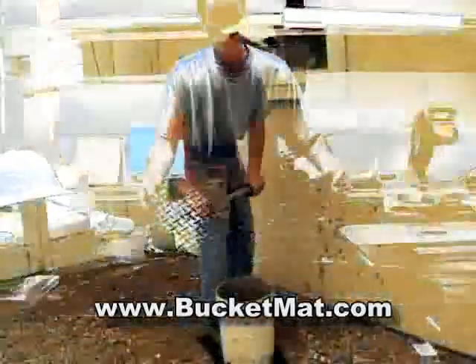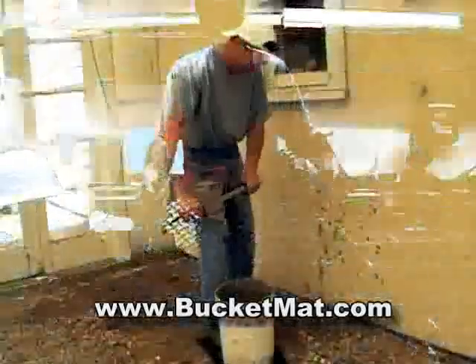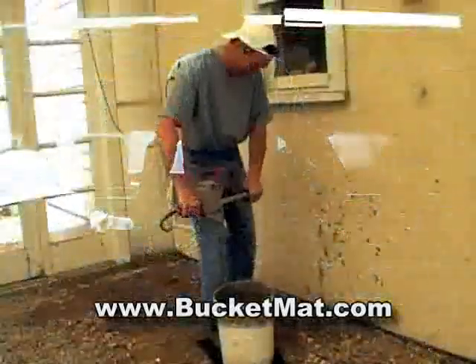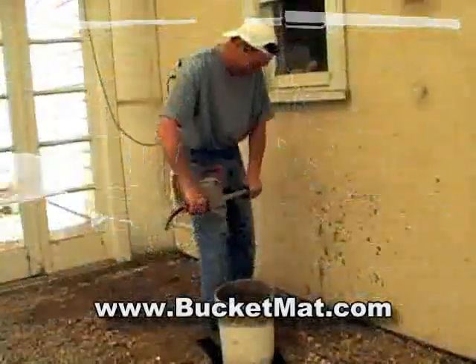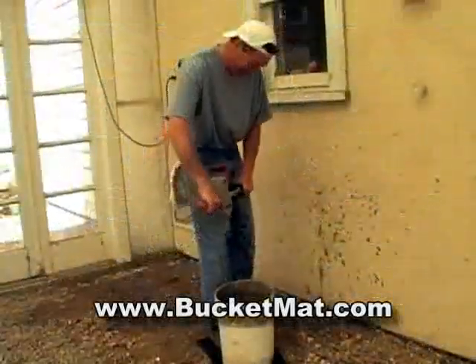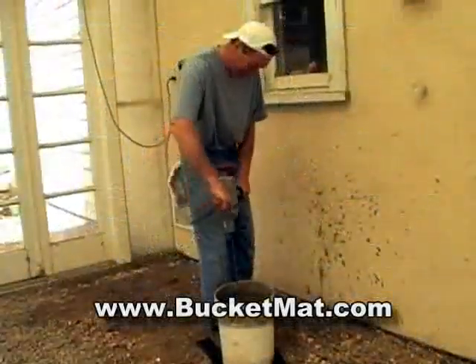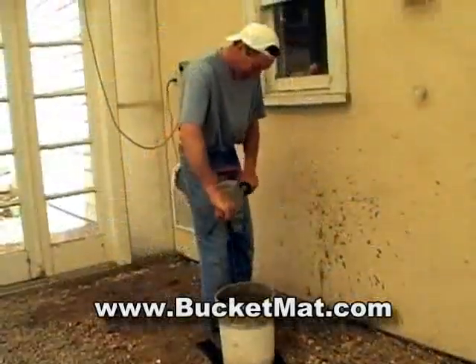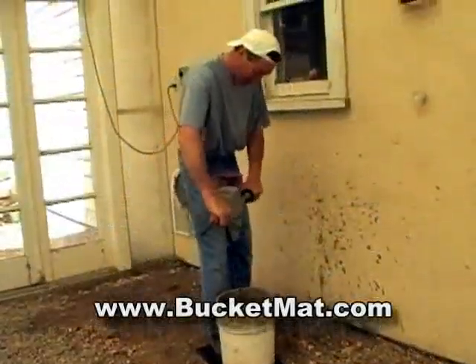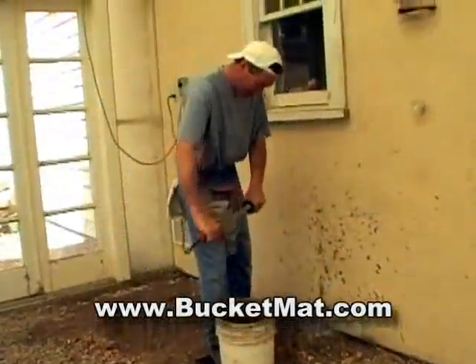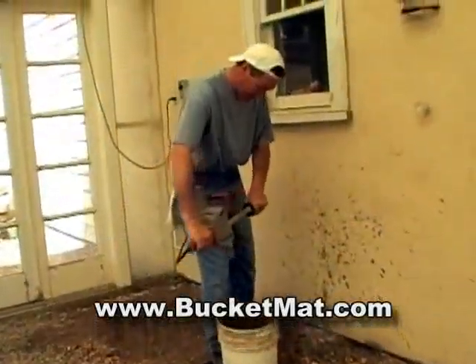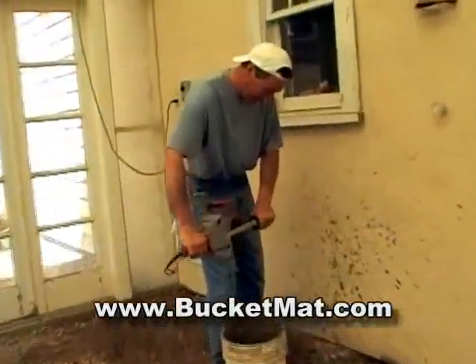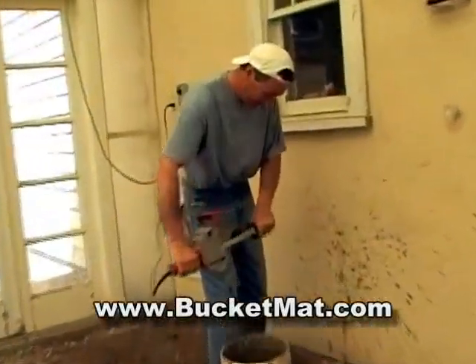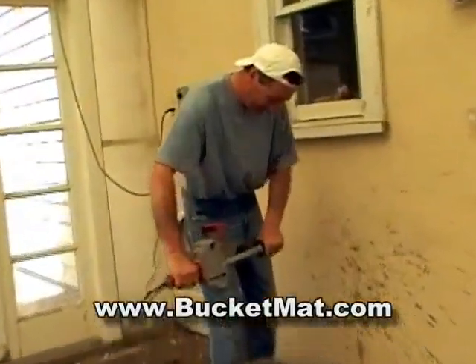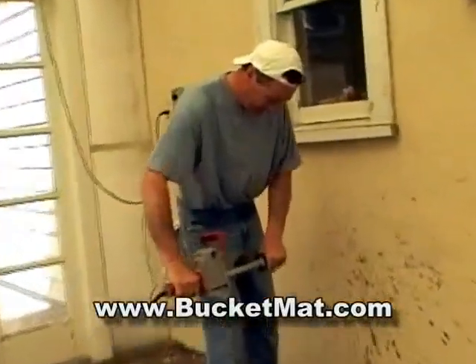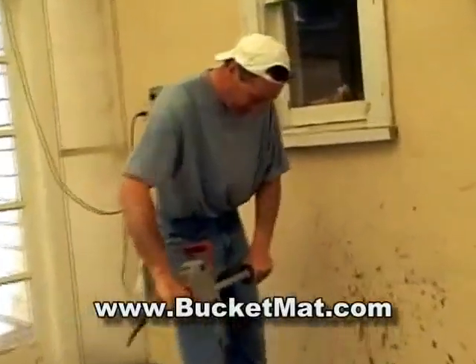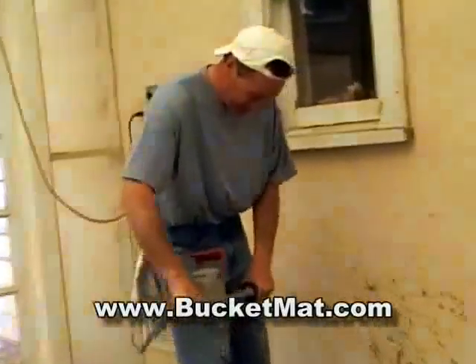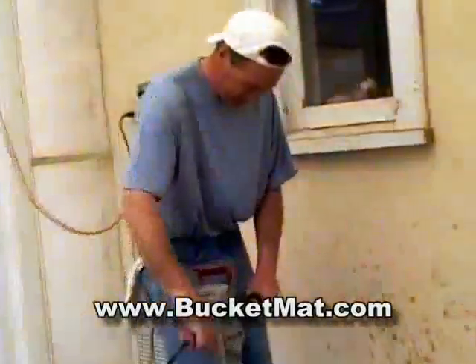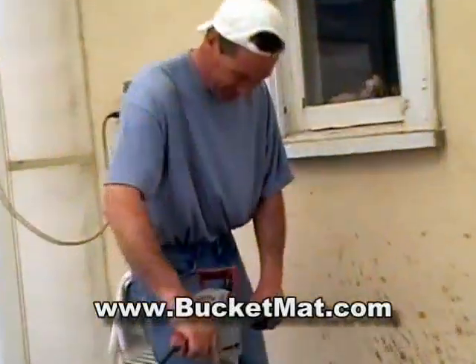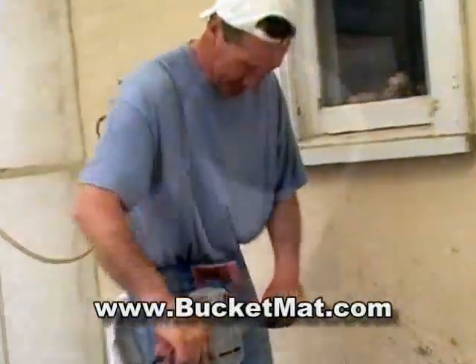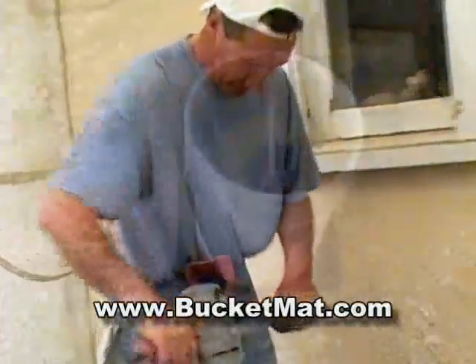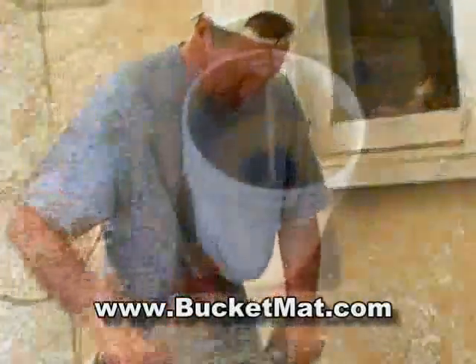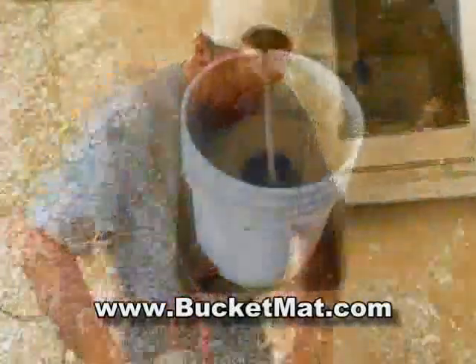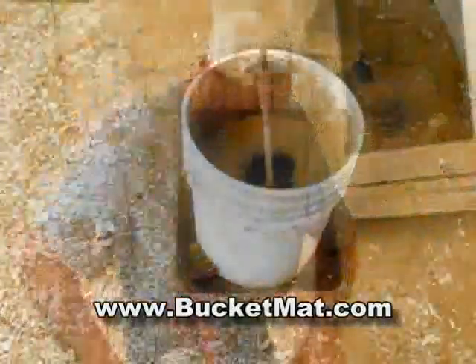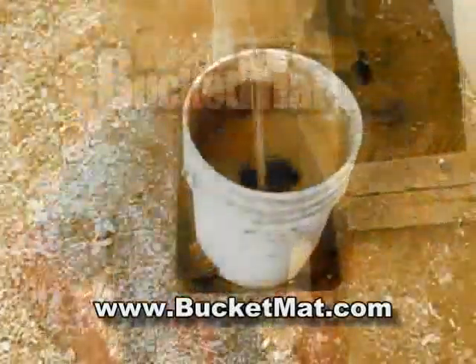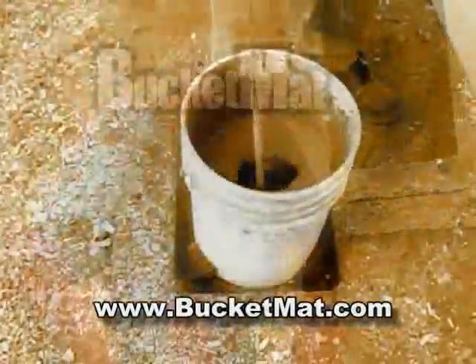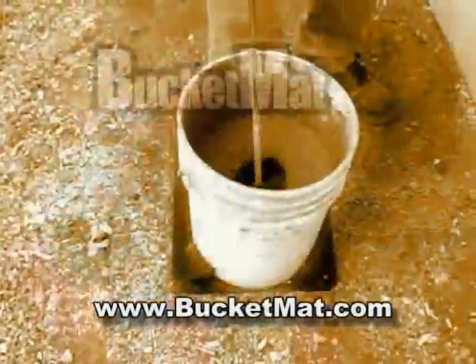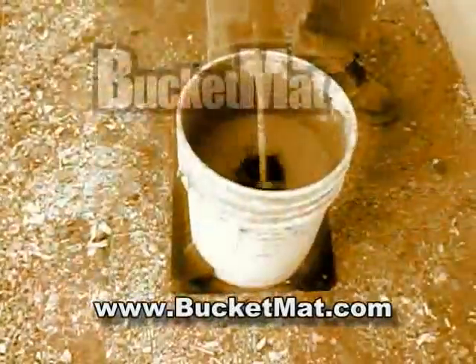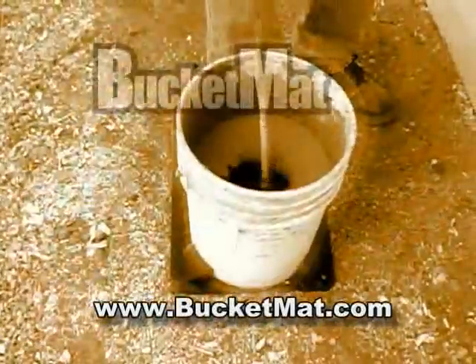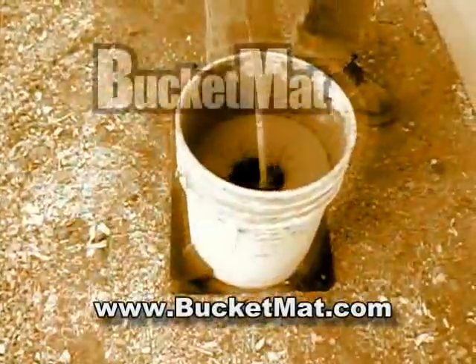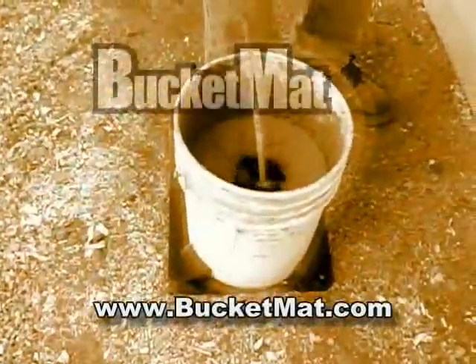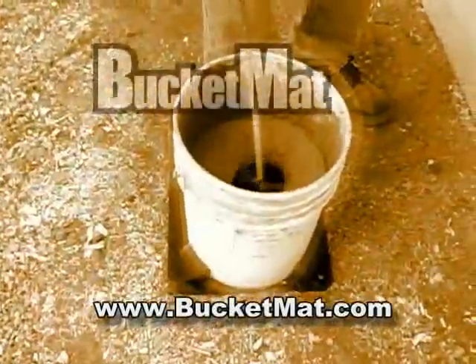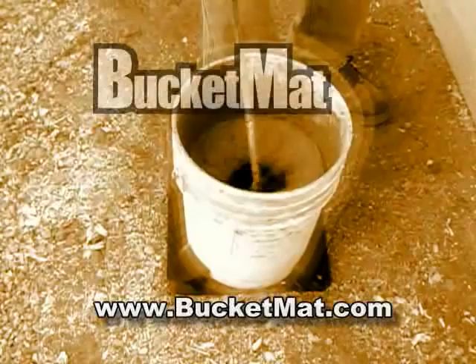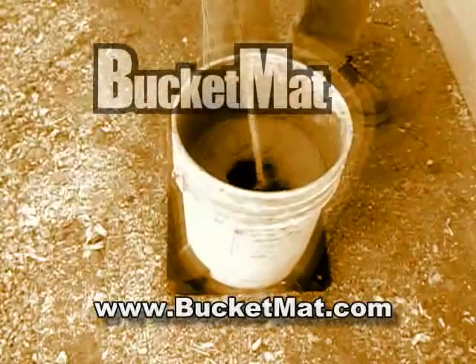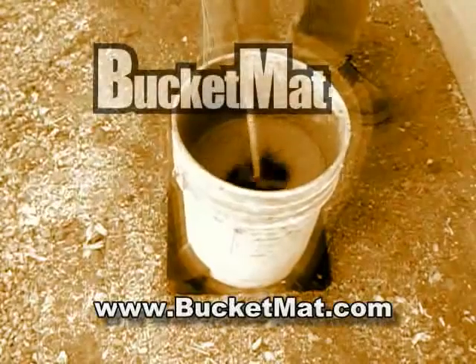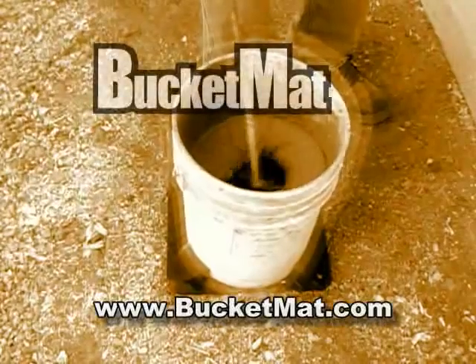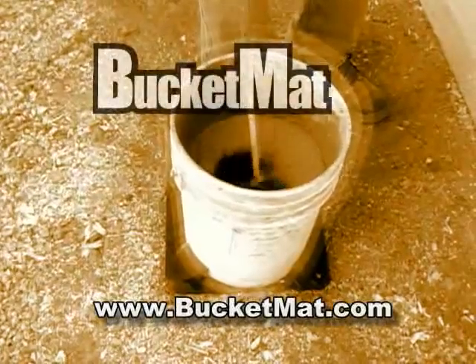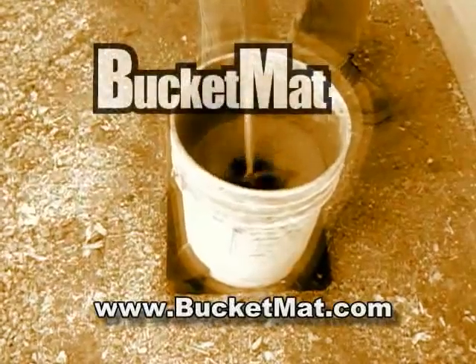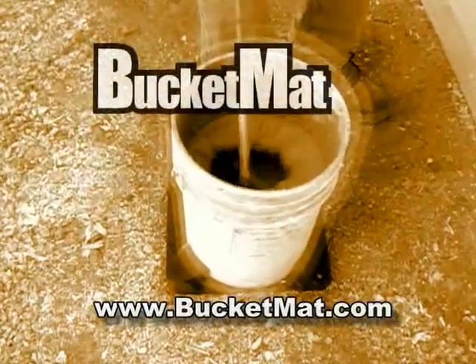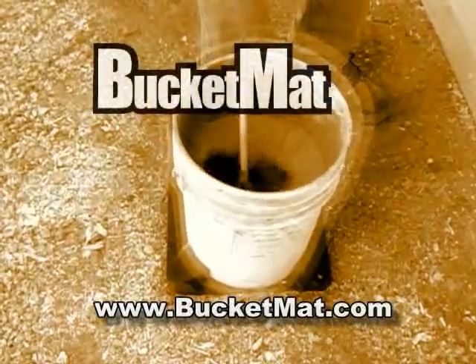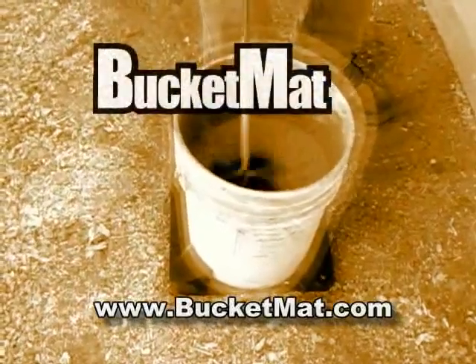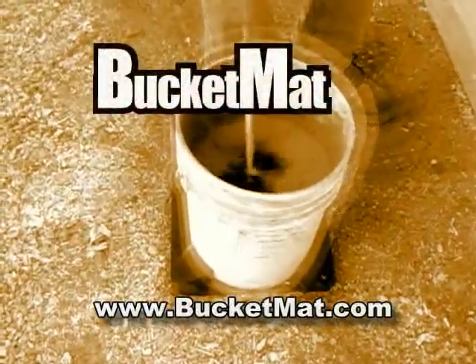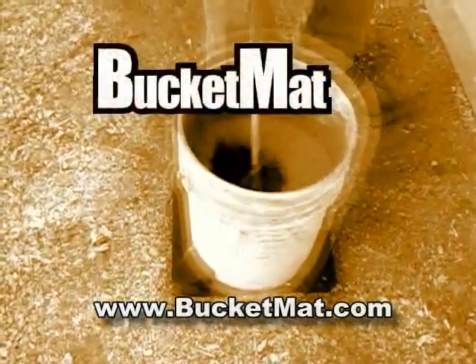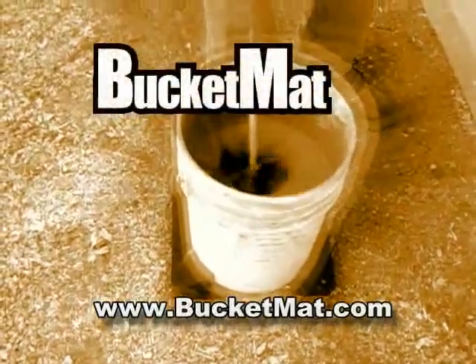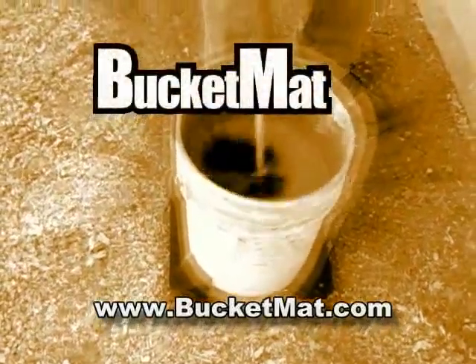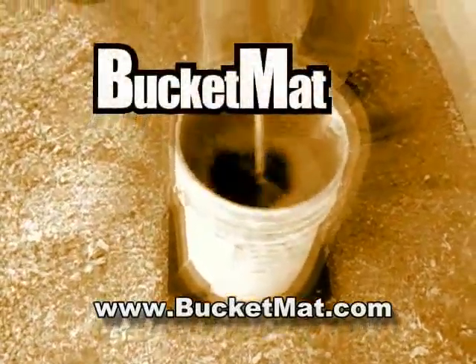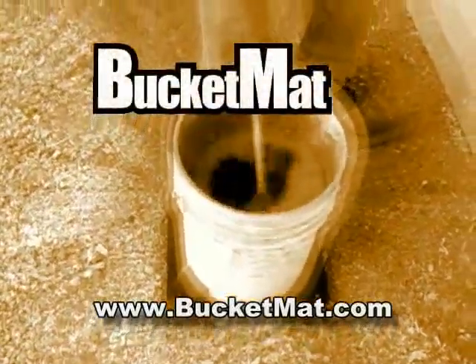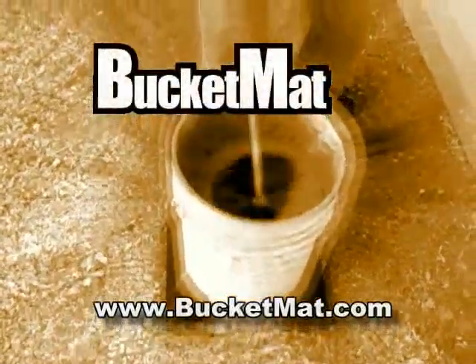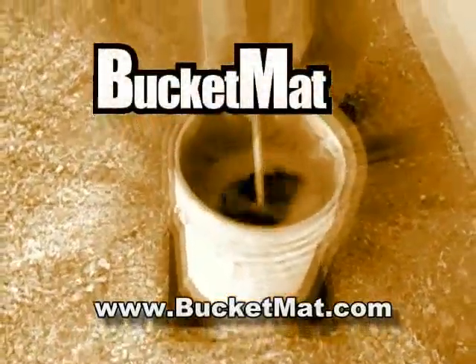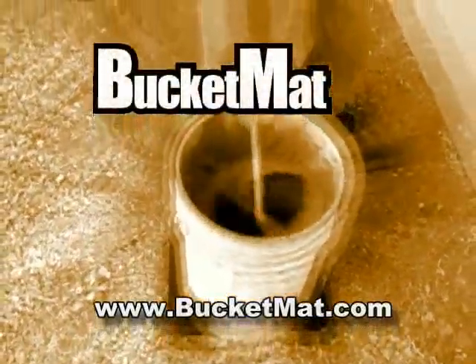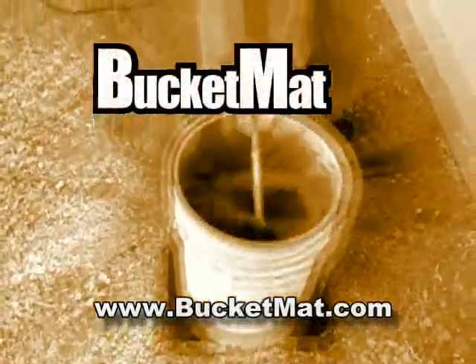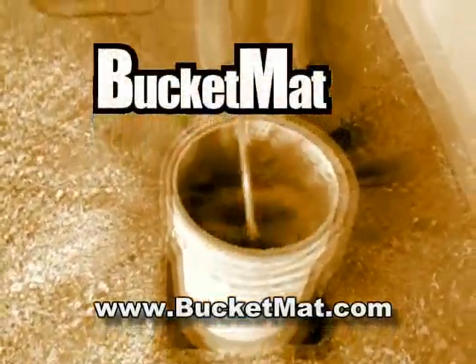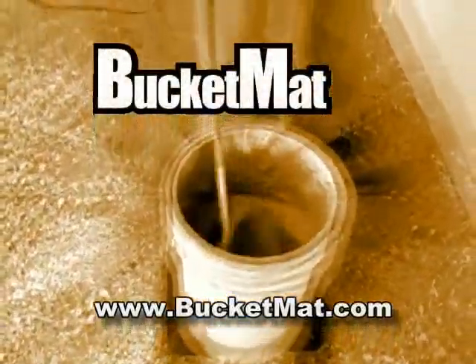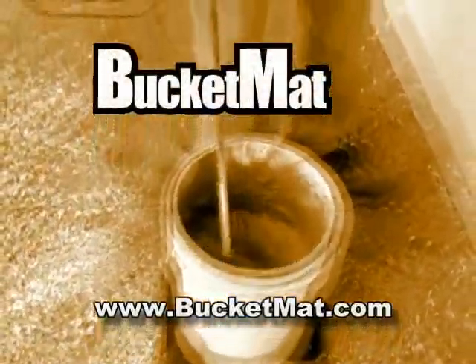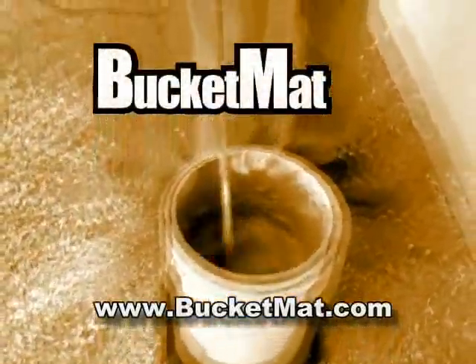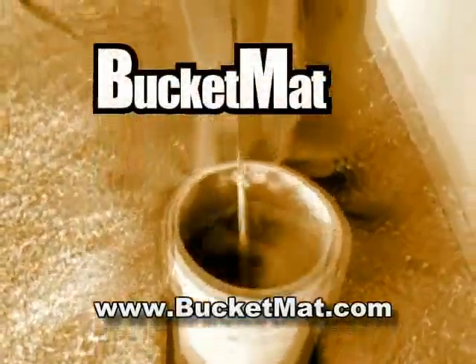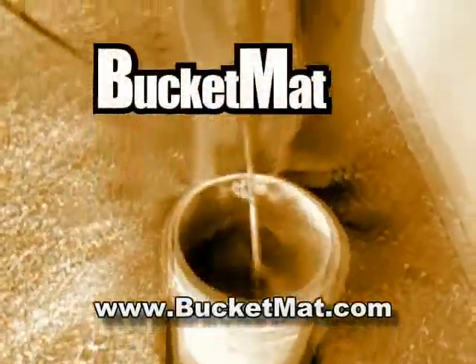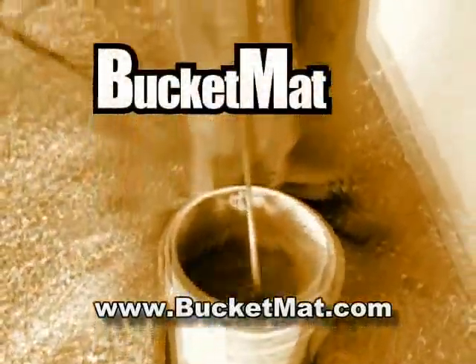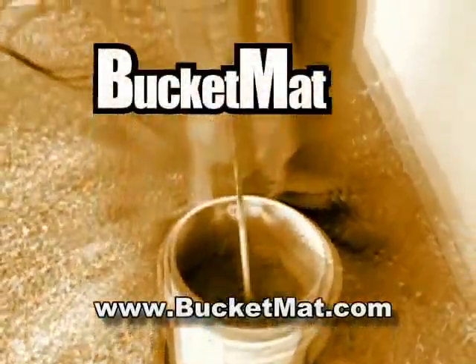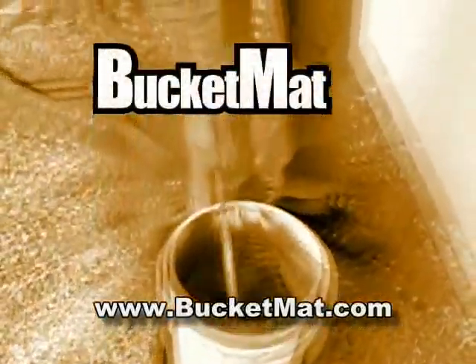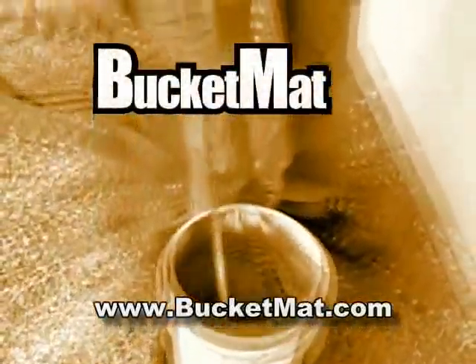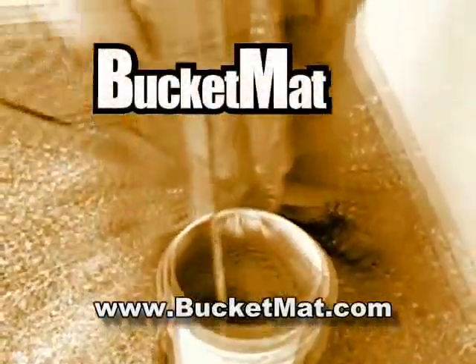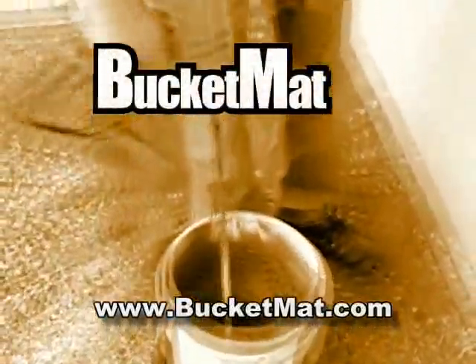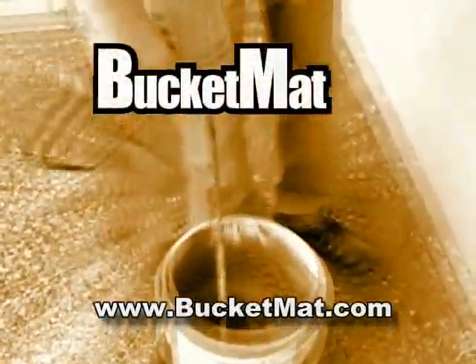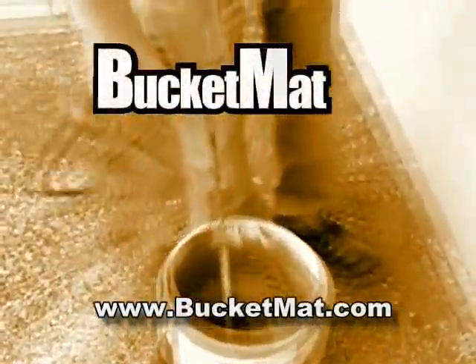Using a bucket mat makes mixing jobs unbelievably simple. Get yours today by visiting www.bucketmat.com.